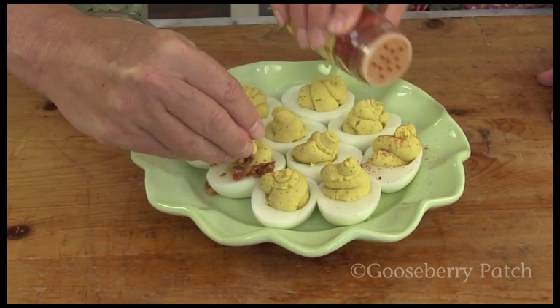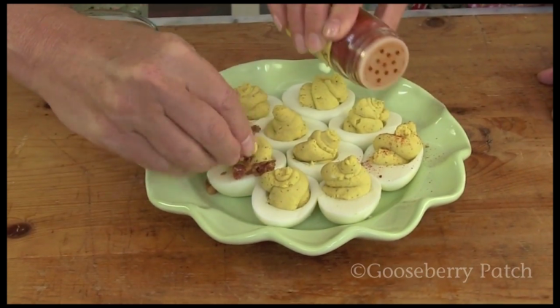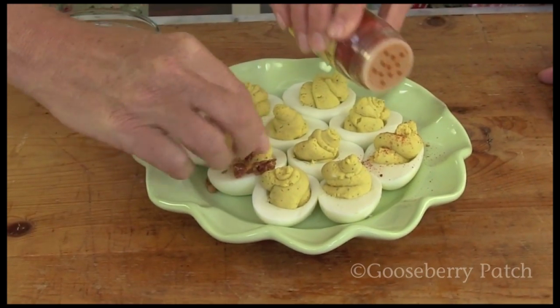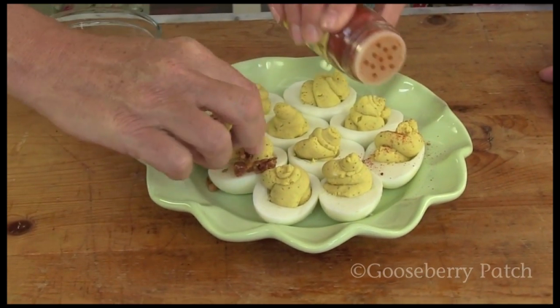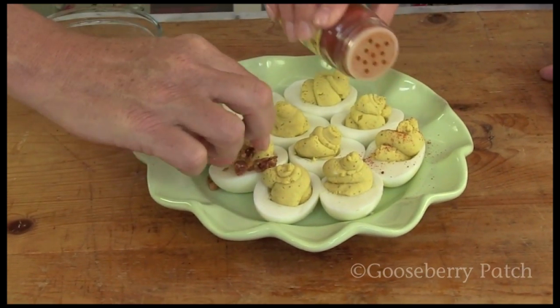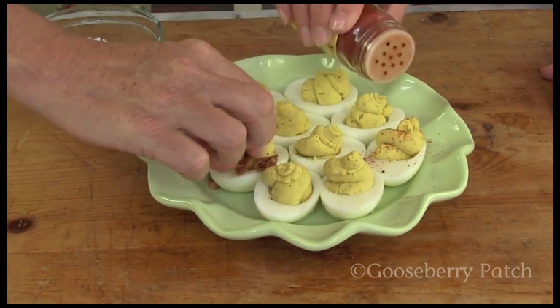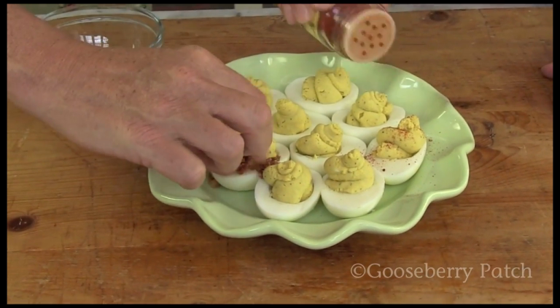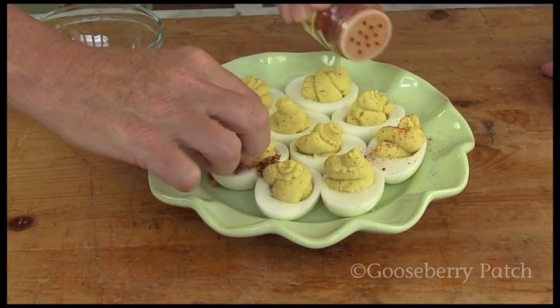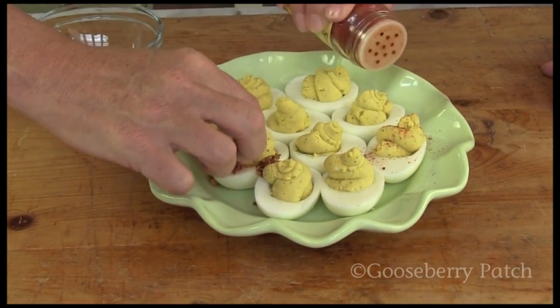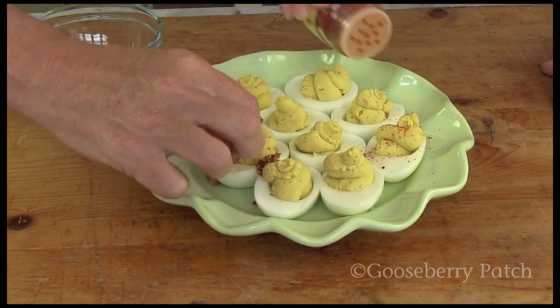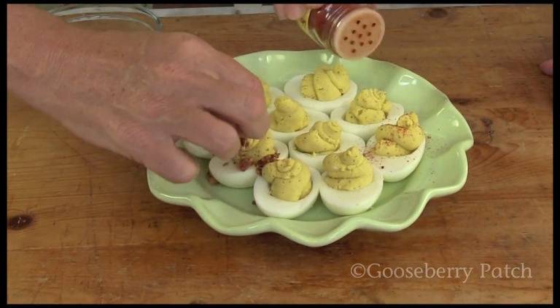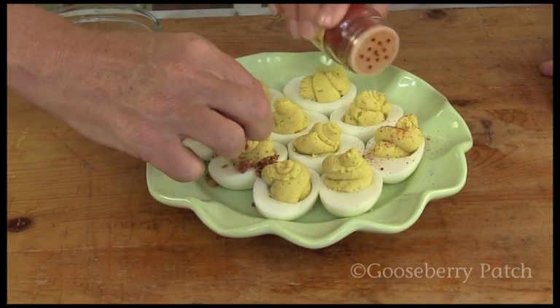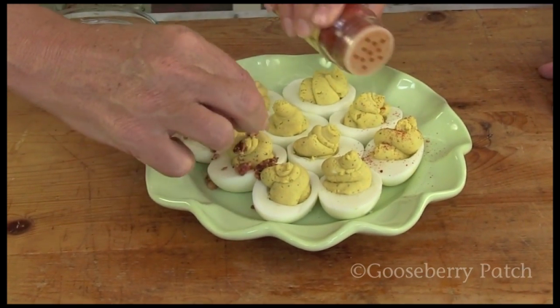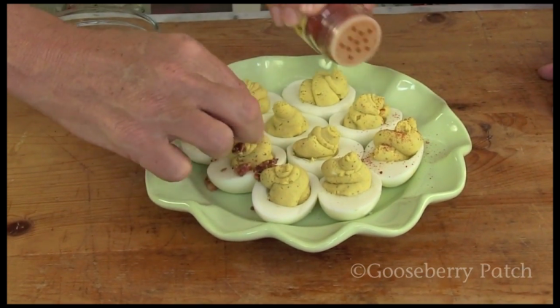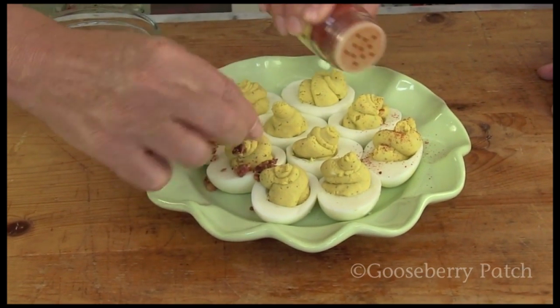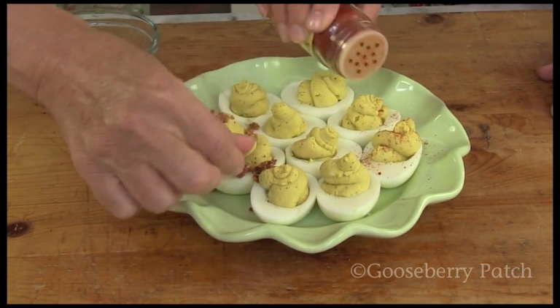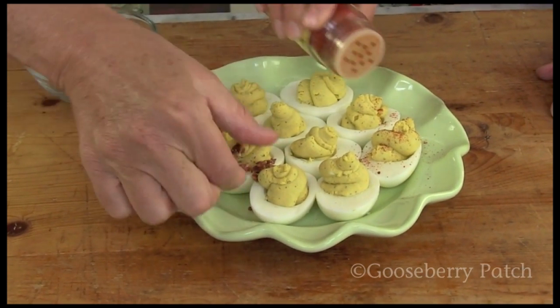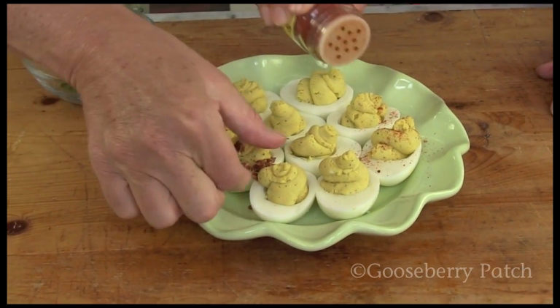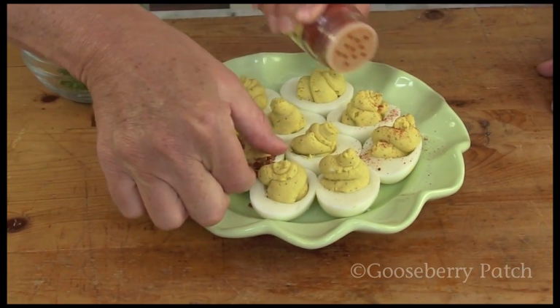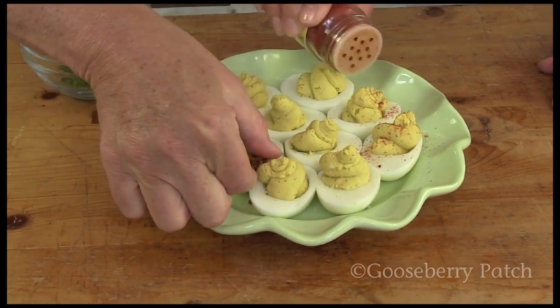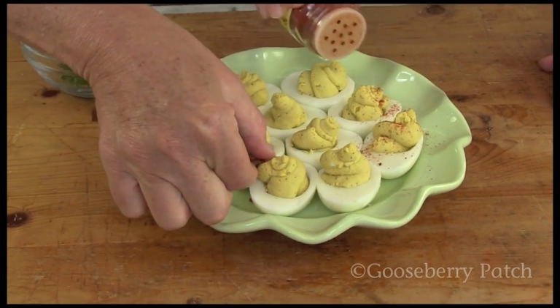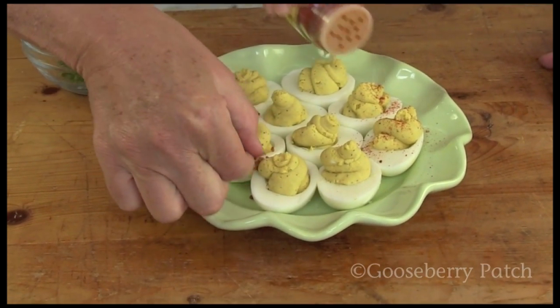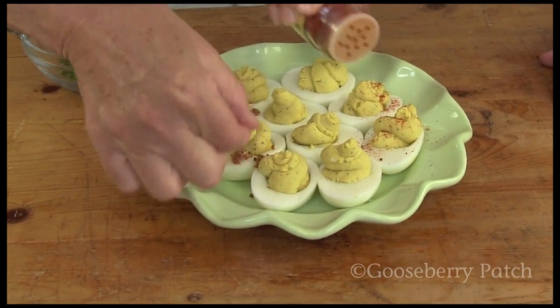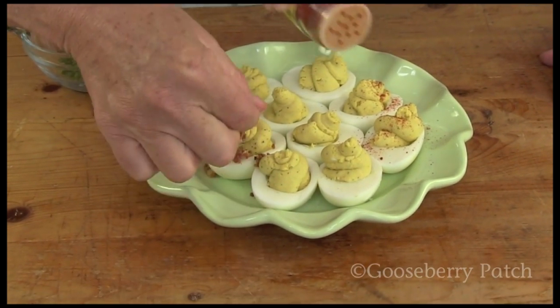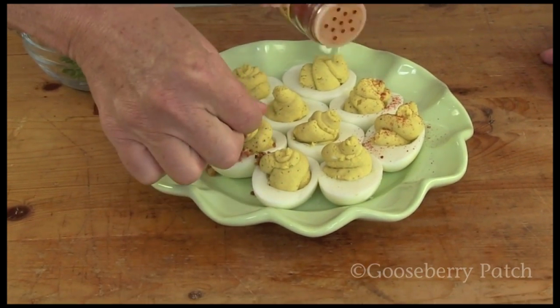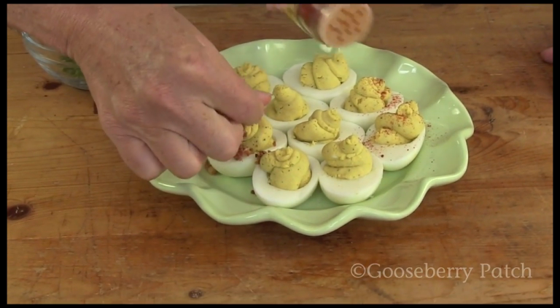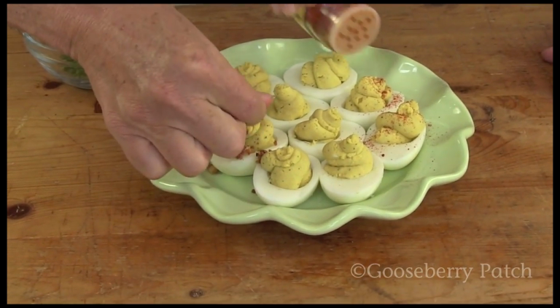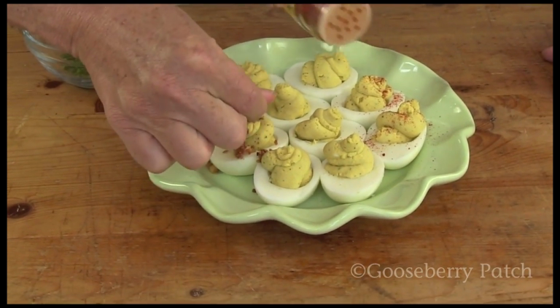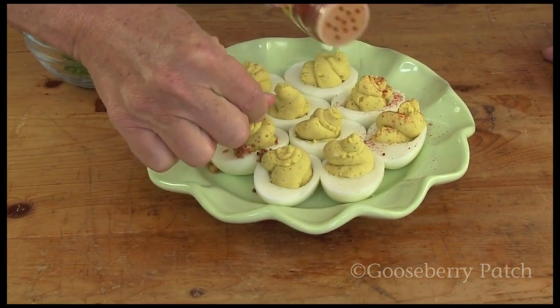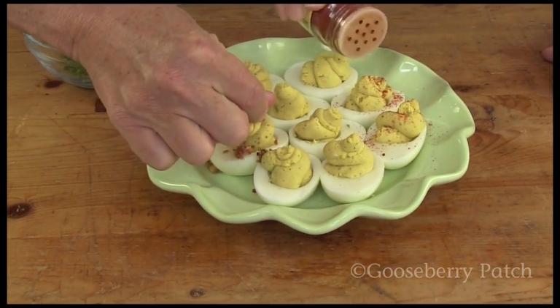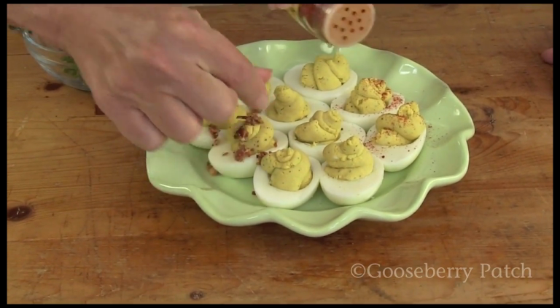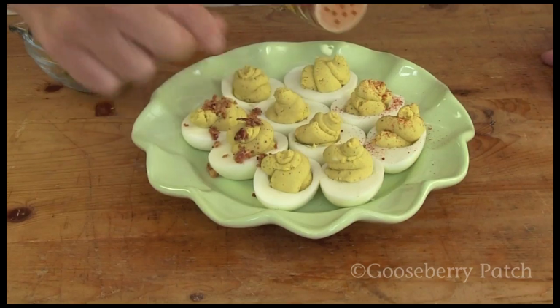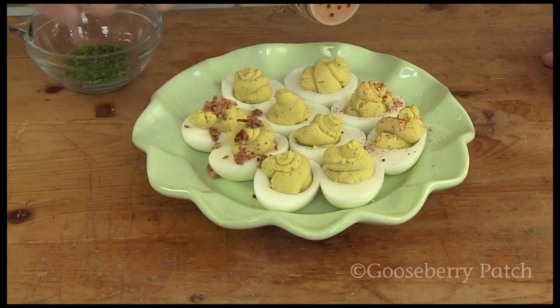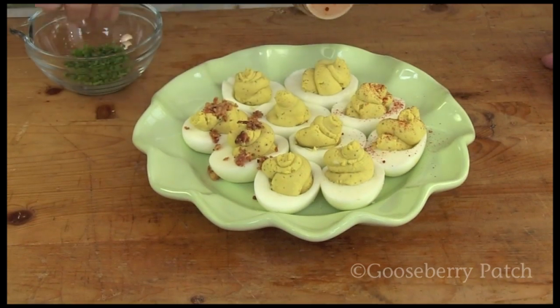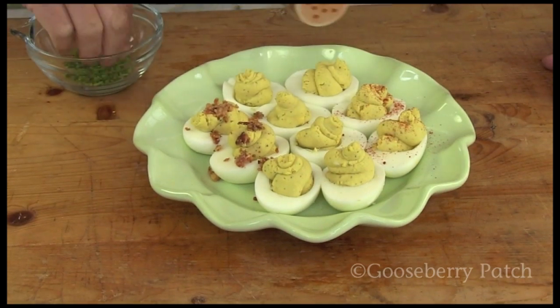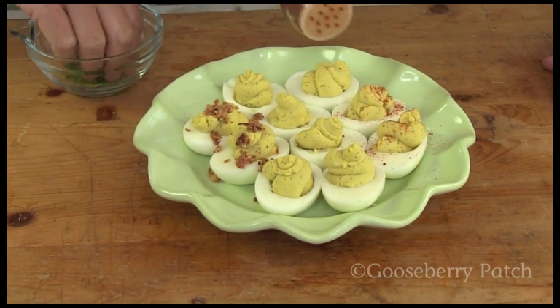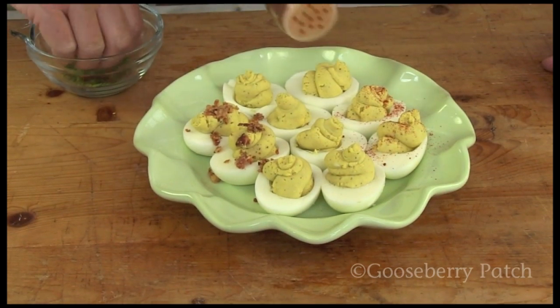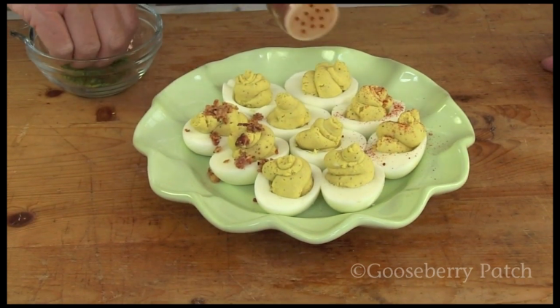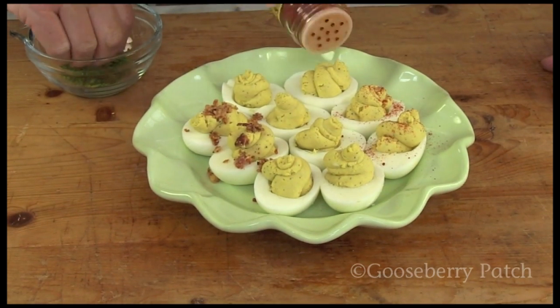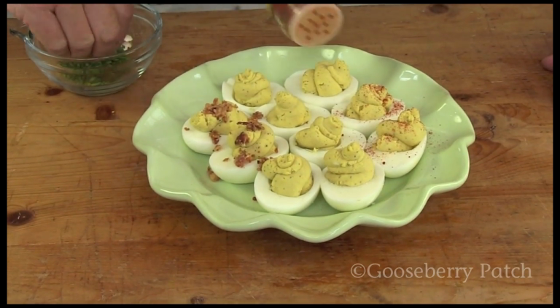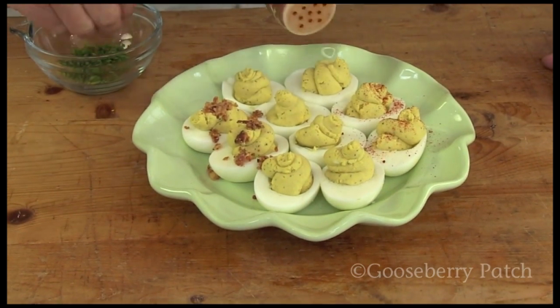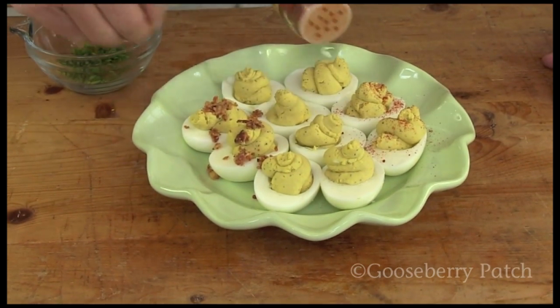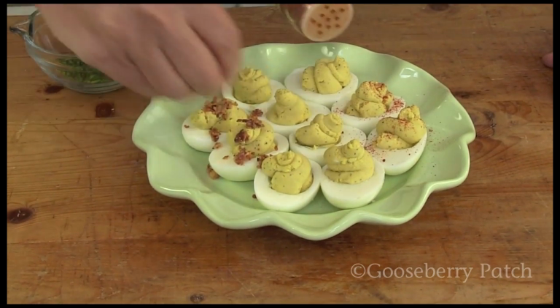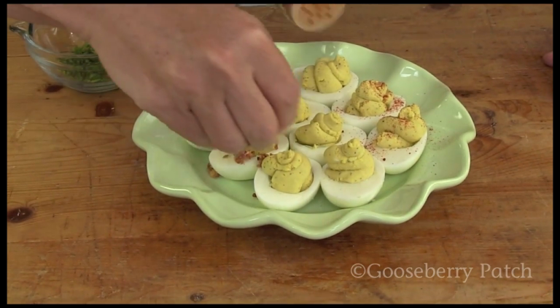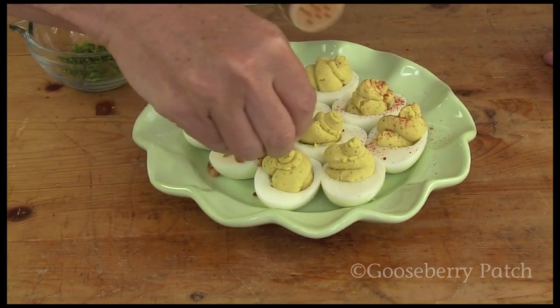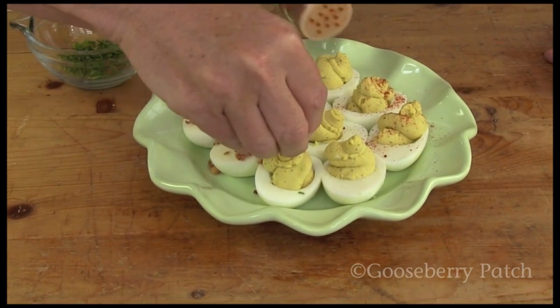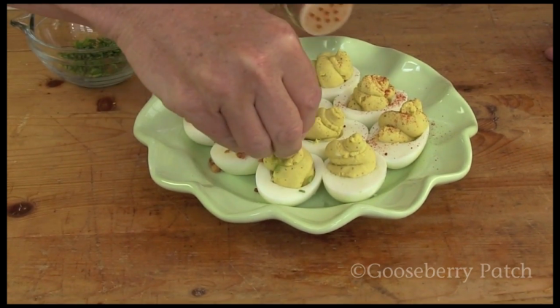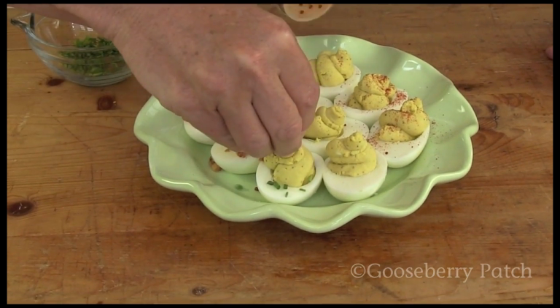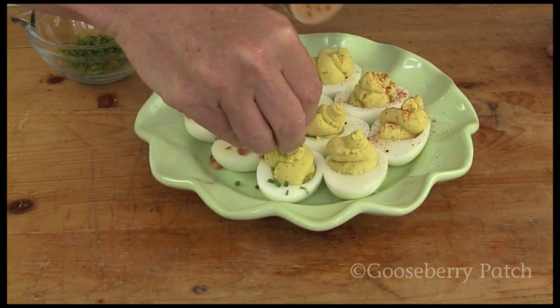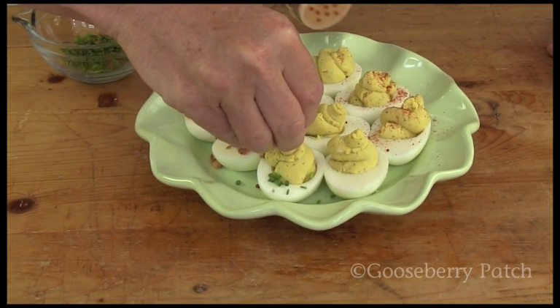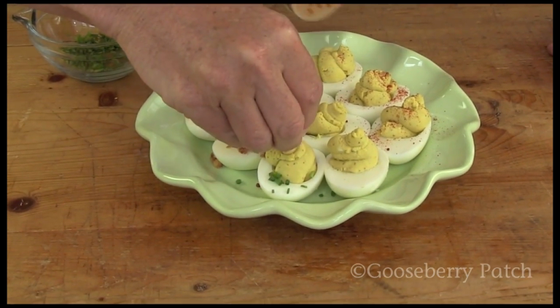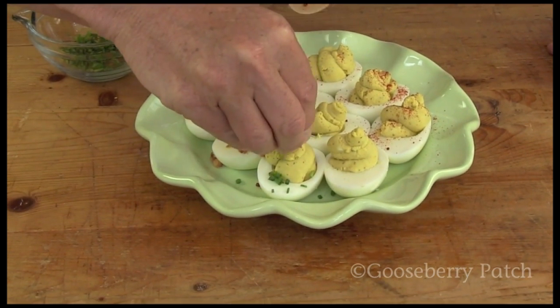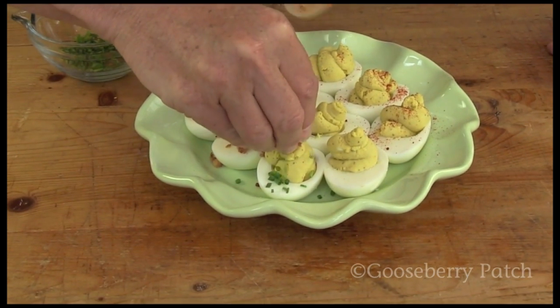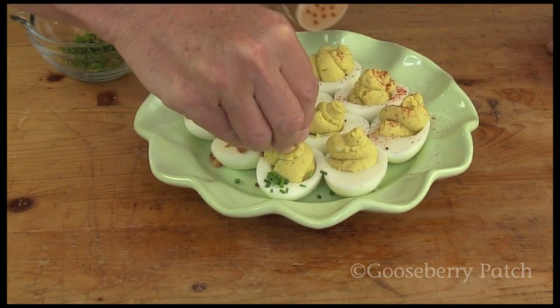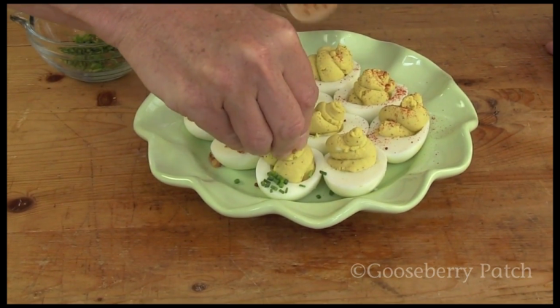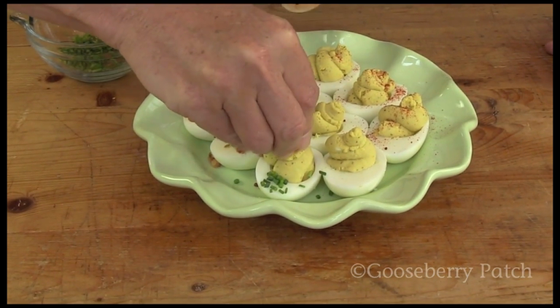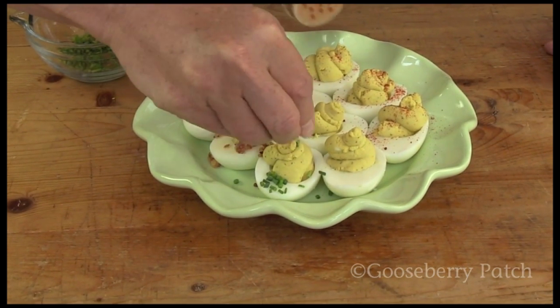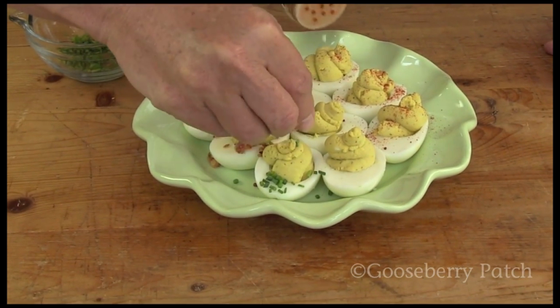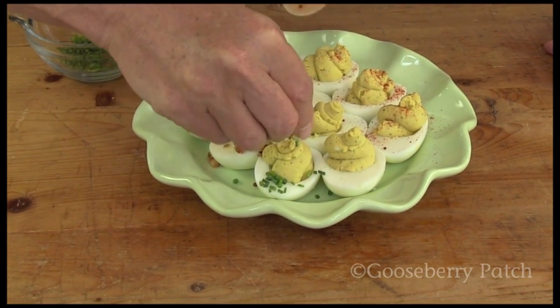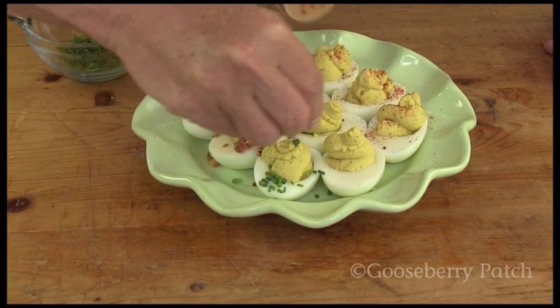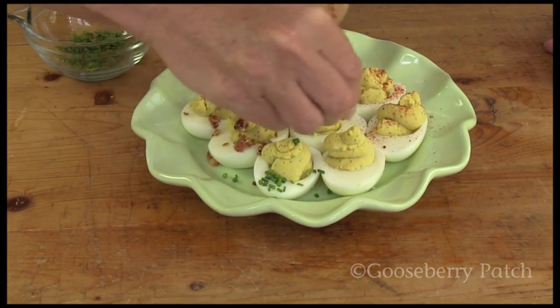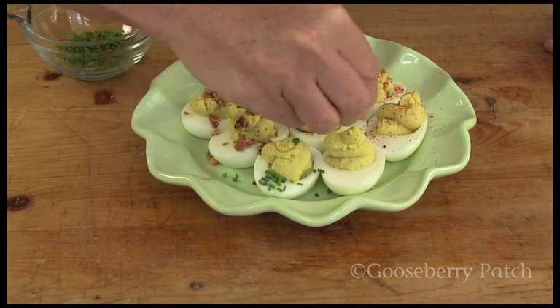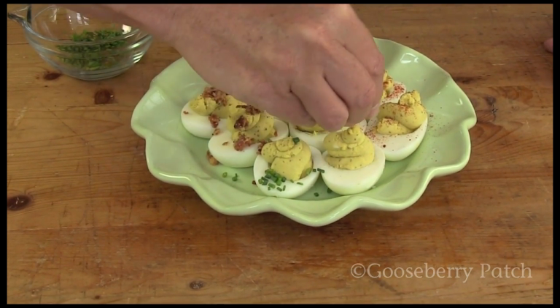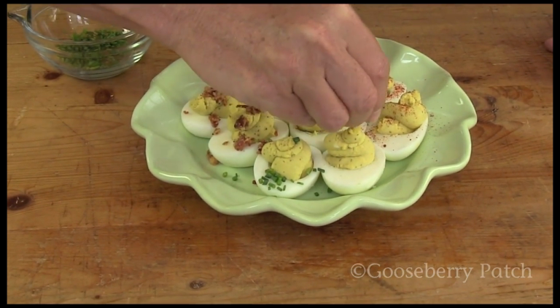Okay, it's time to garnish. You can garnish your eggs with anything you like. Today we're going to be using paprika and chopped bacon and chives.